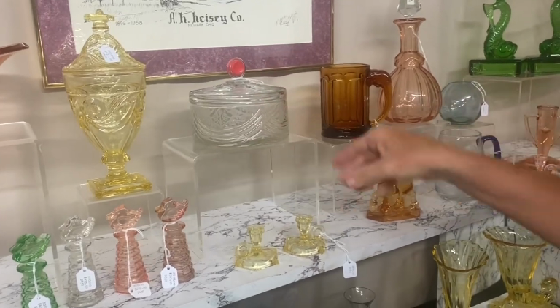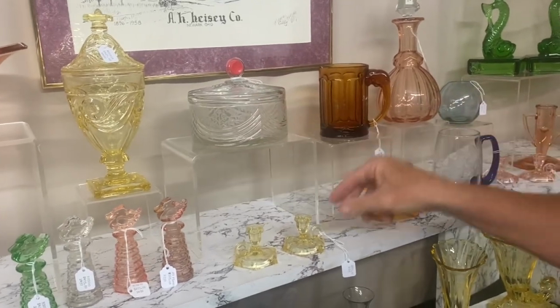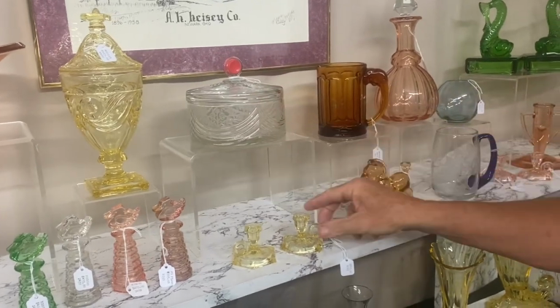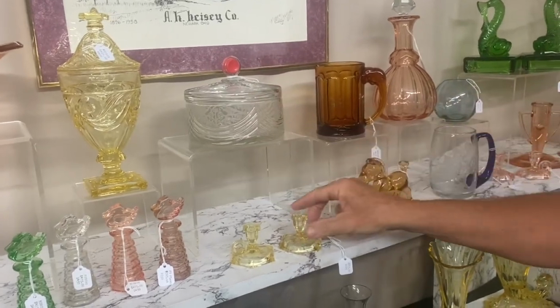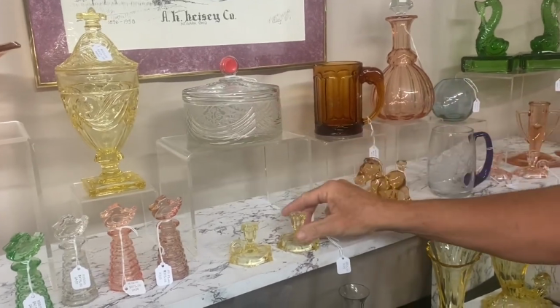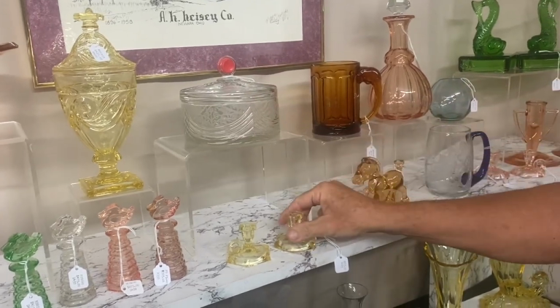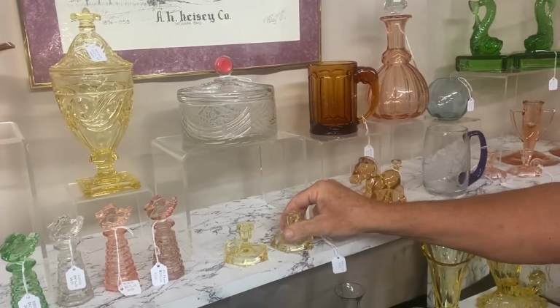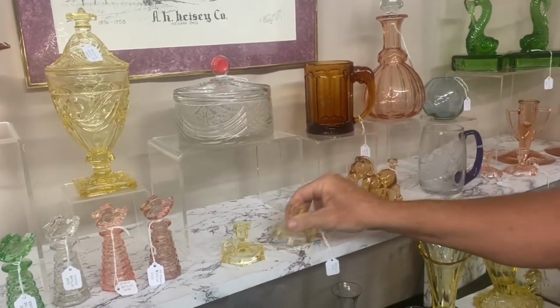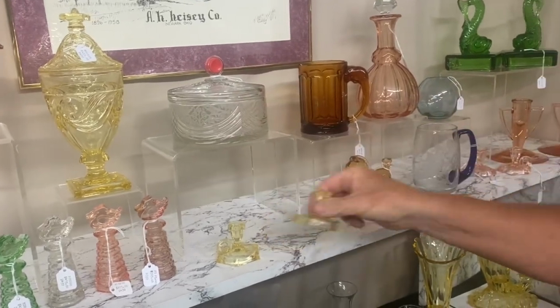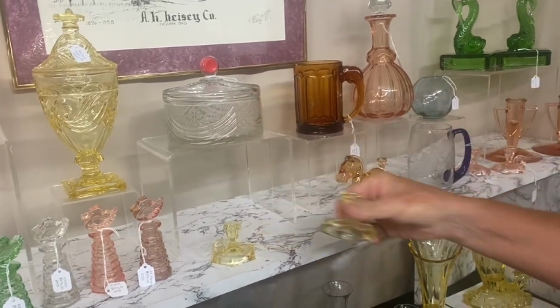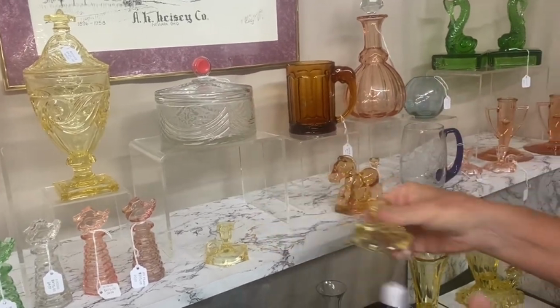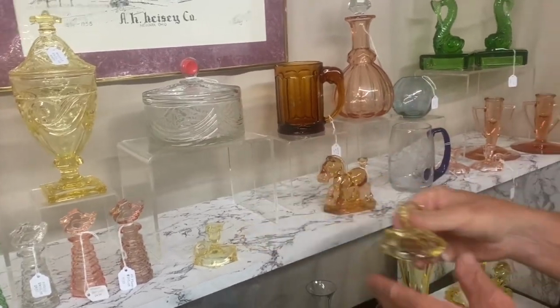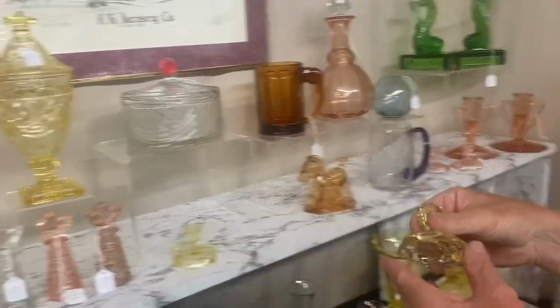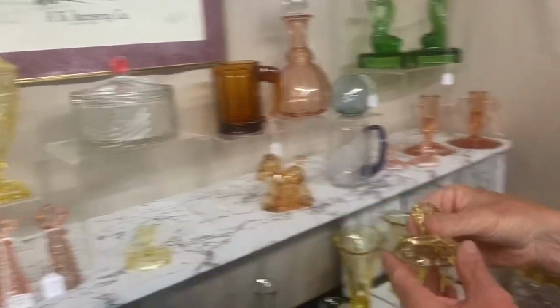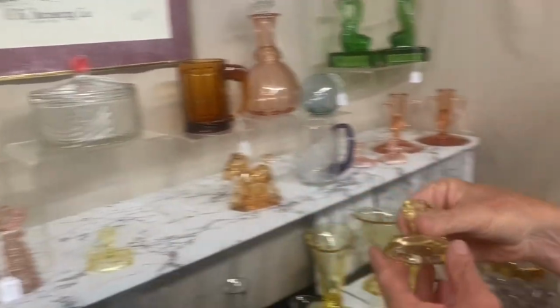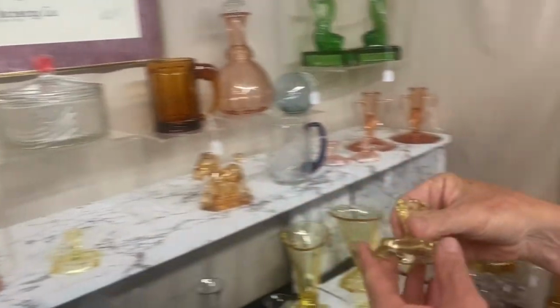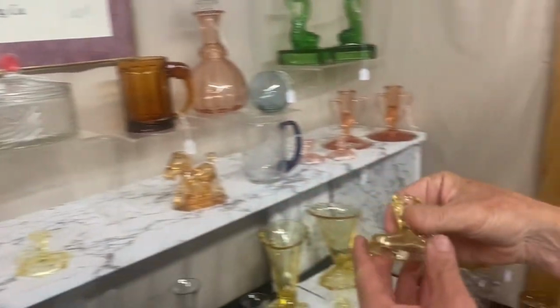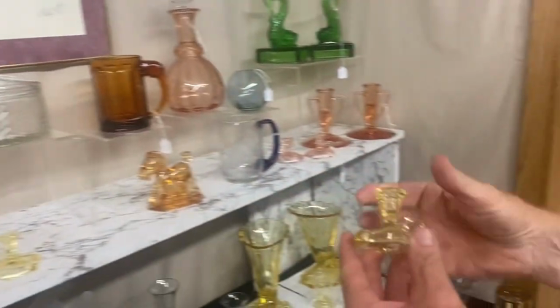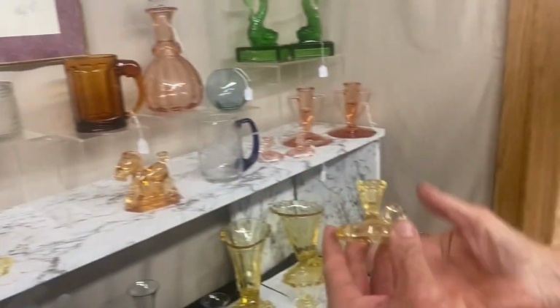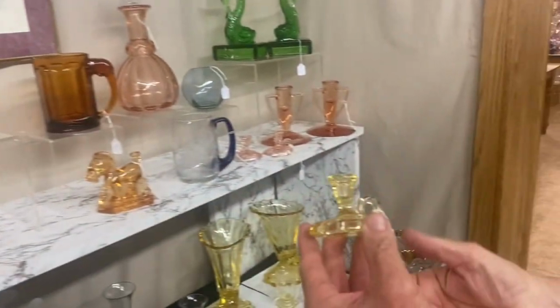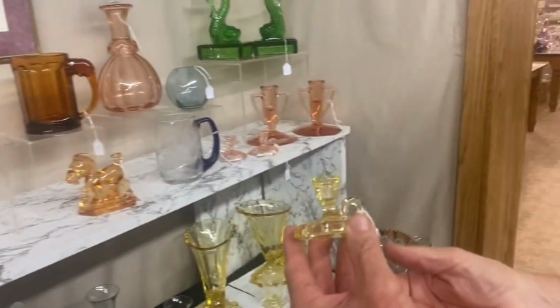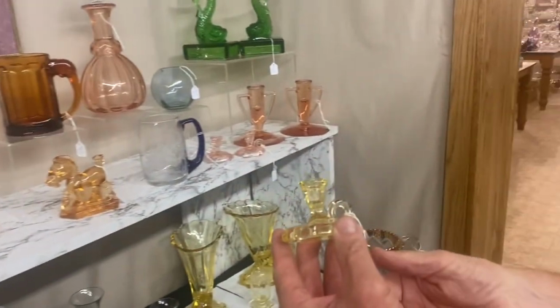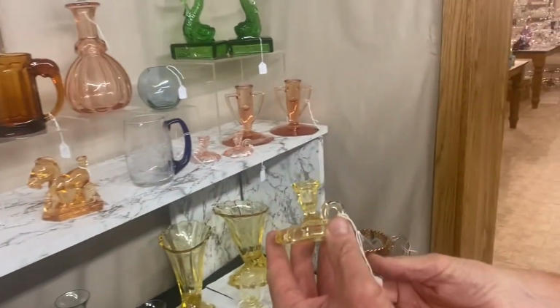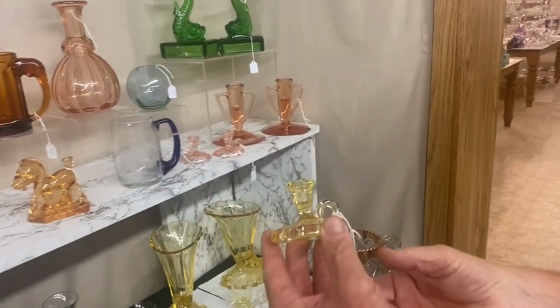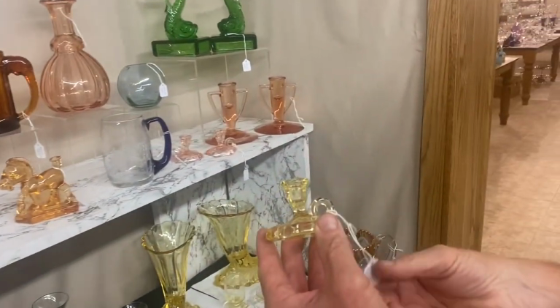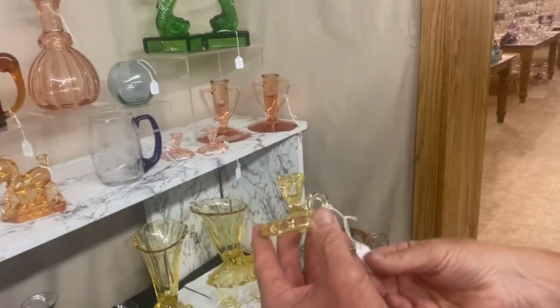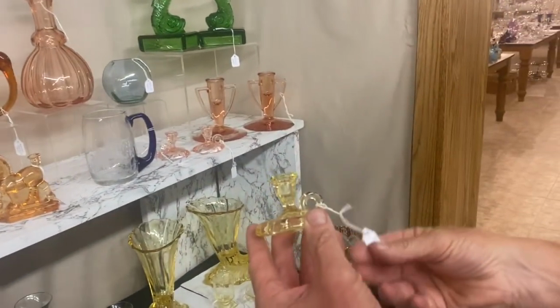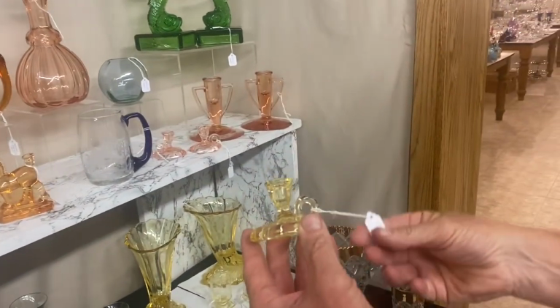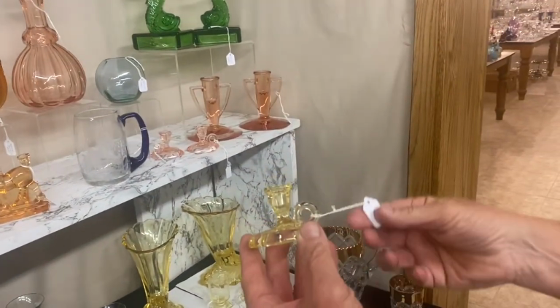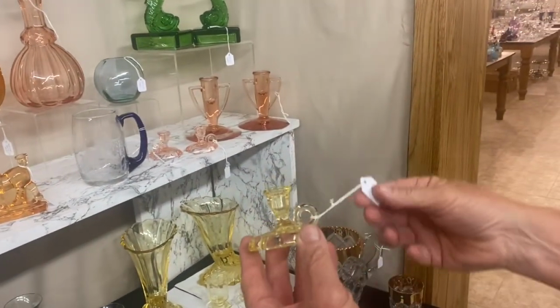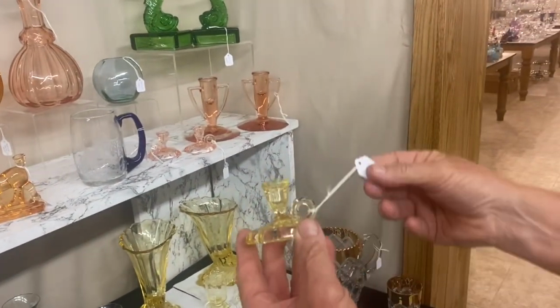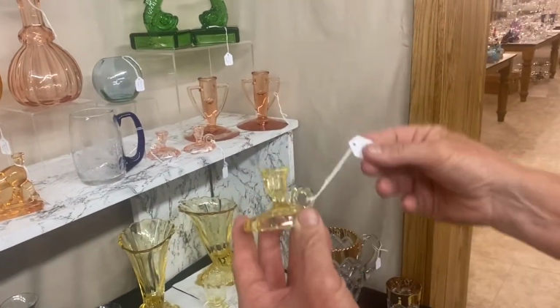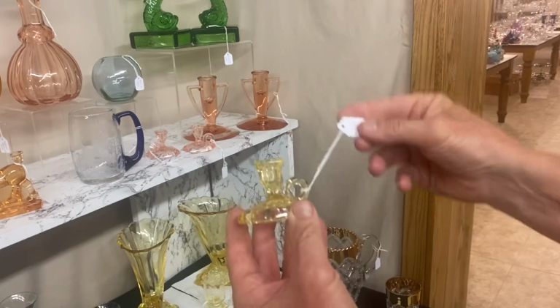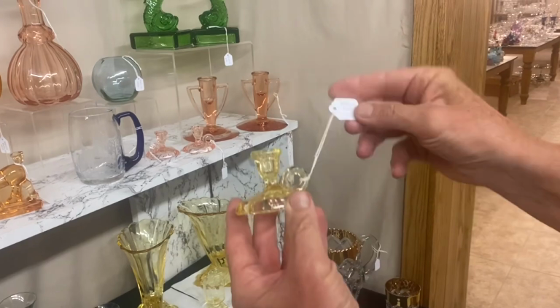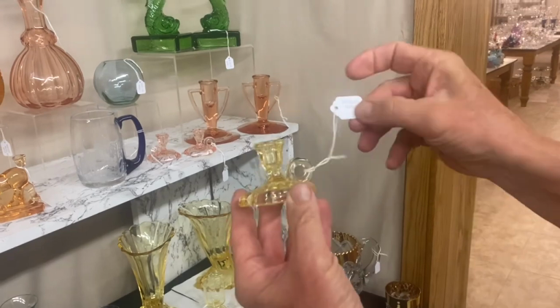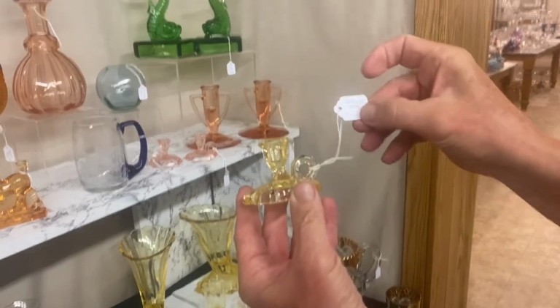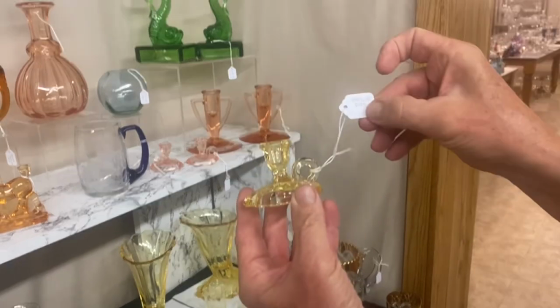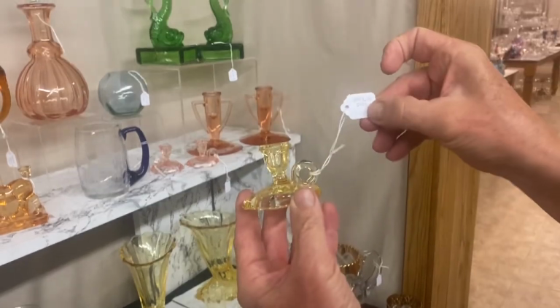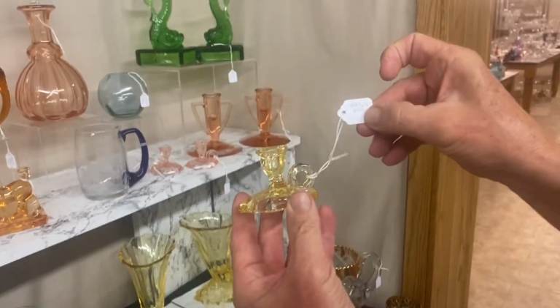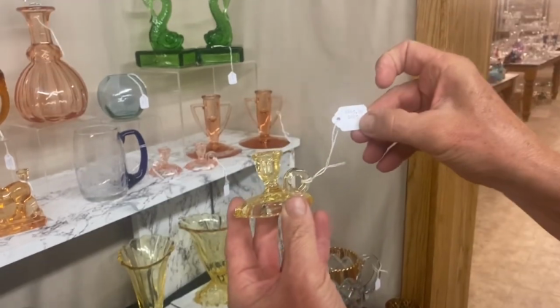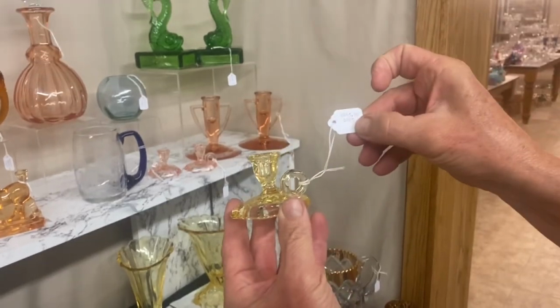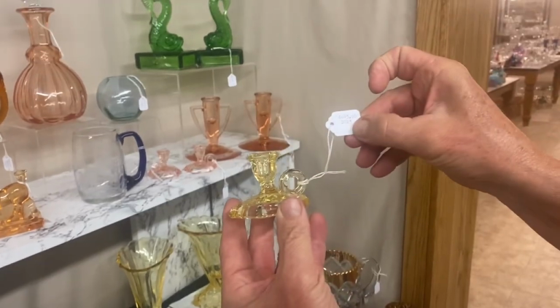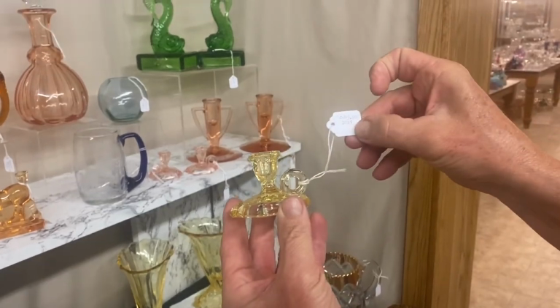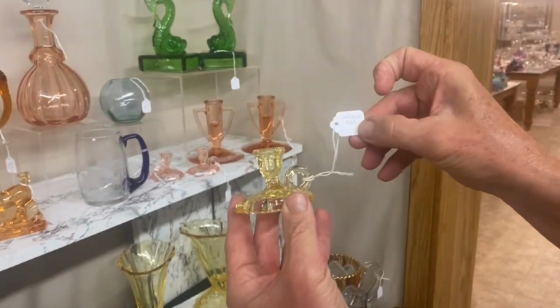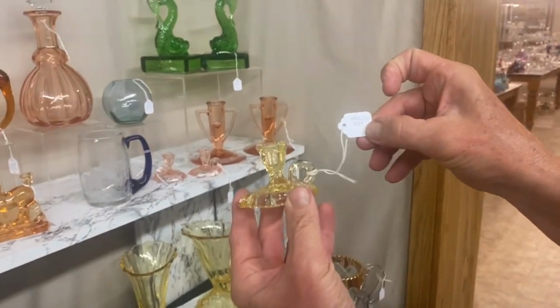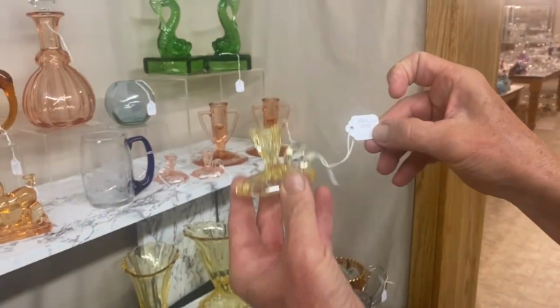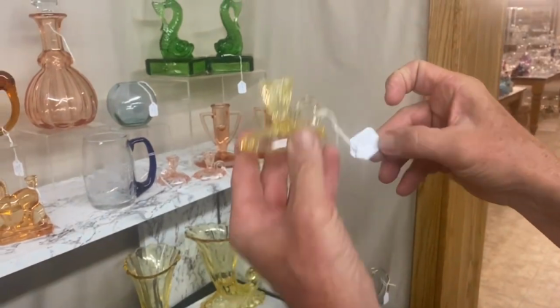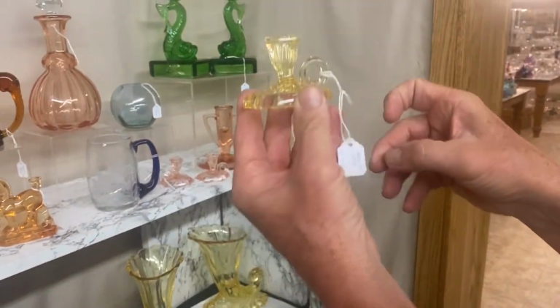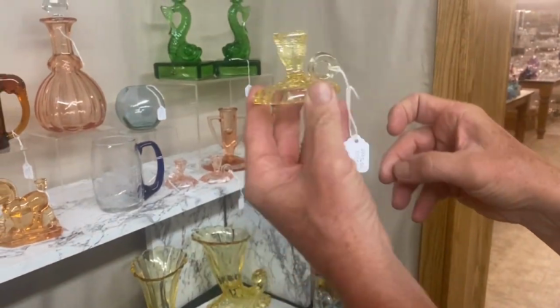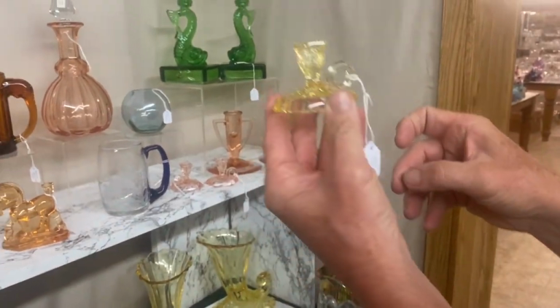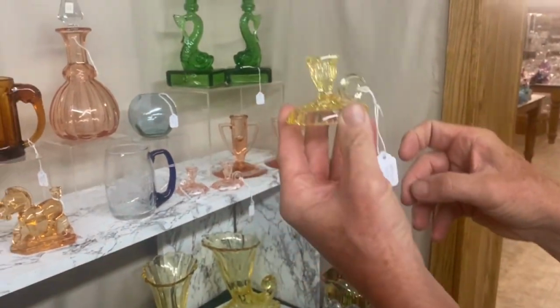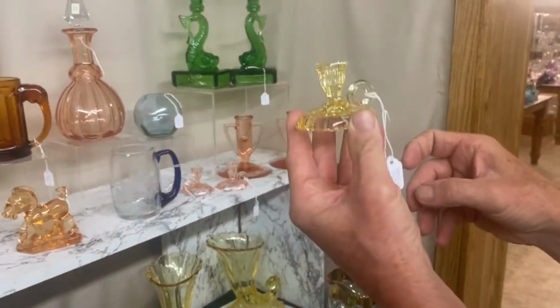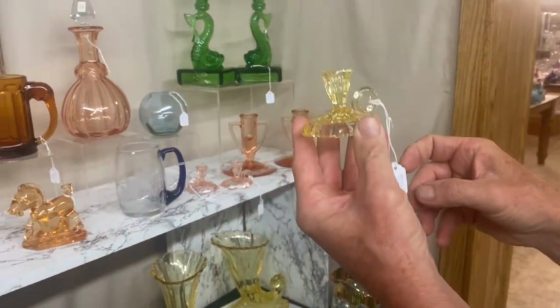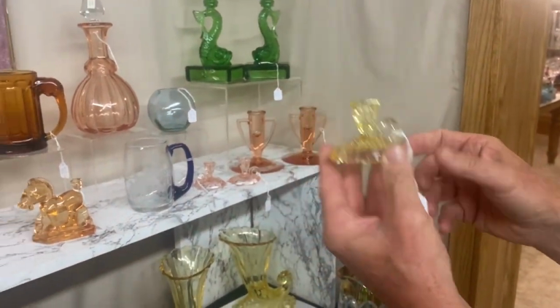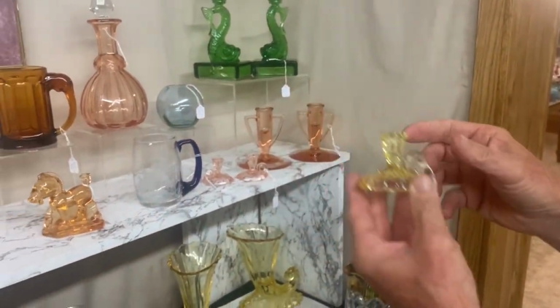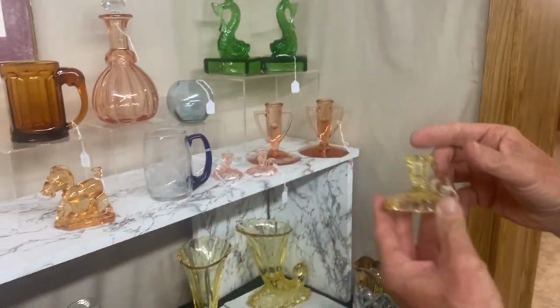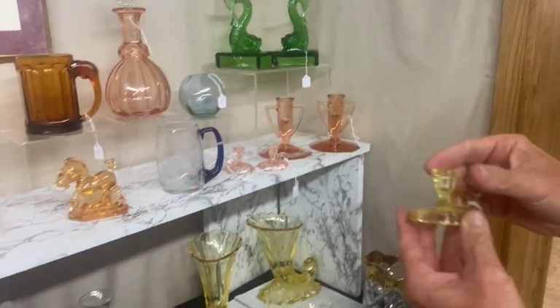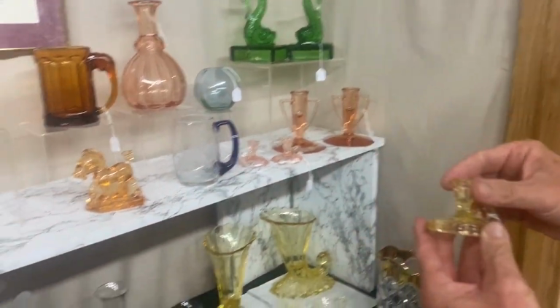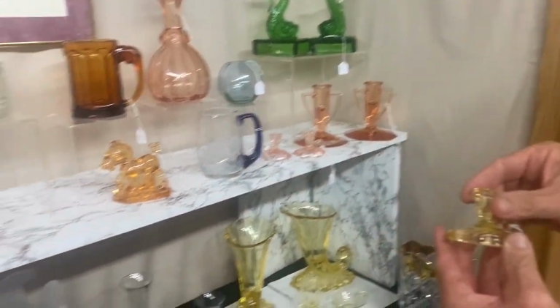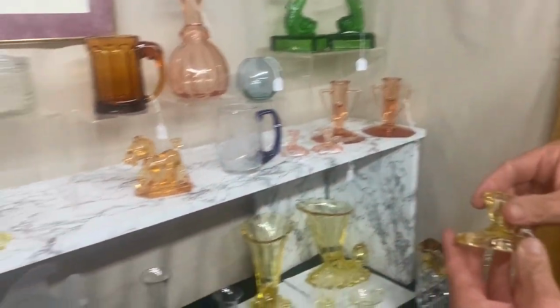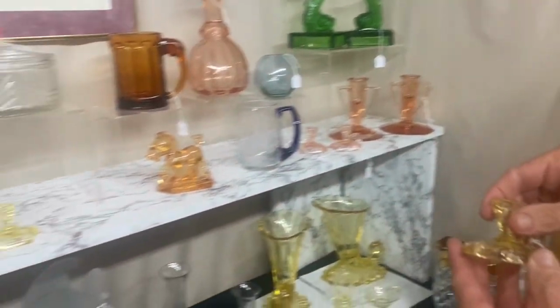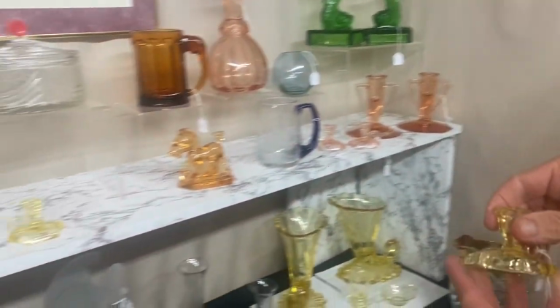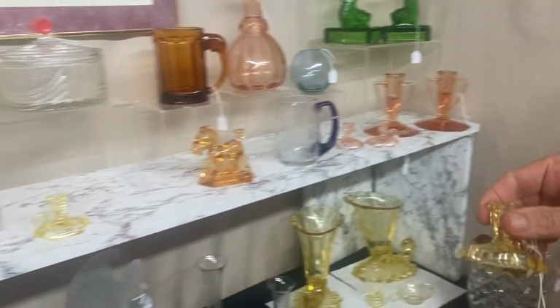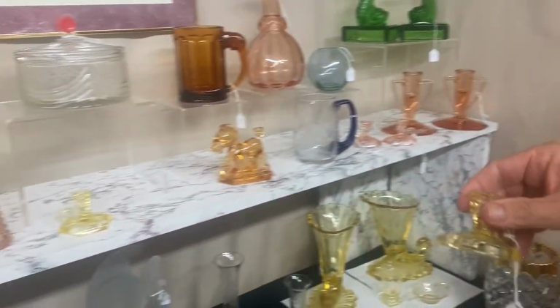Pair of Jack B. Nimble candy holders in Sahara. The price is for the pair — they're $245 for the pair.